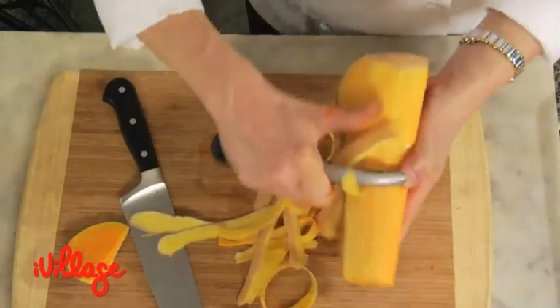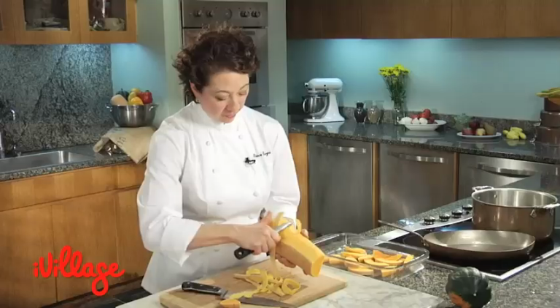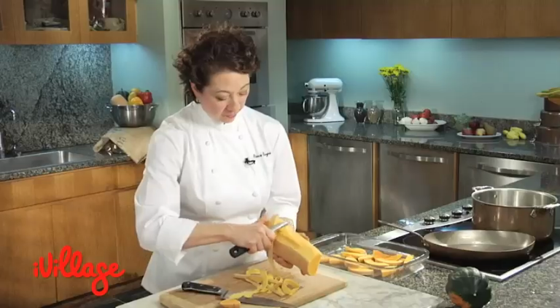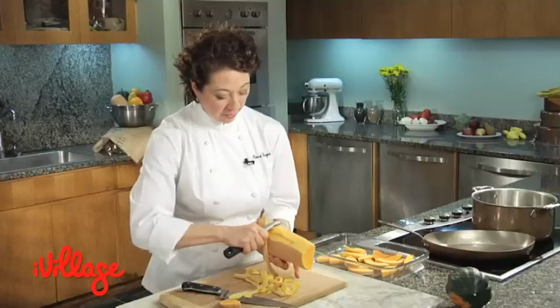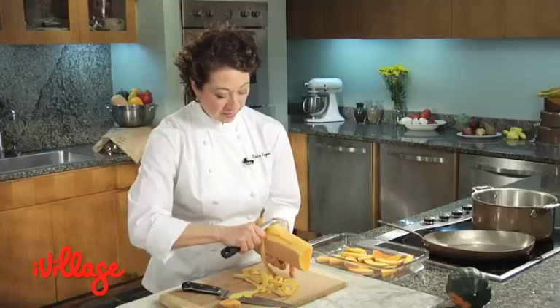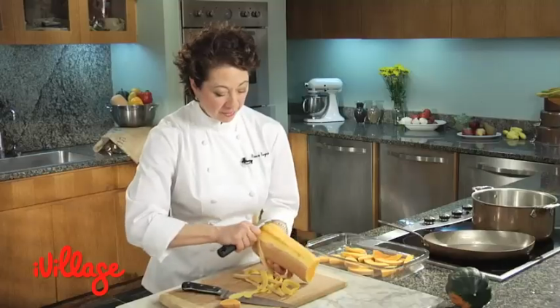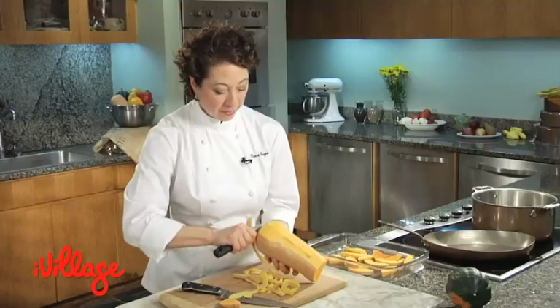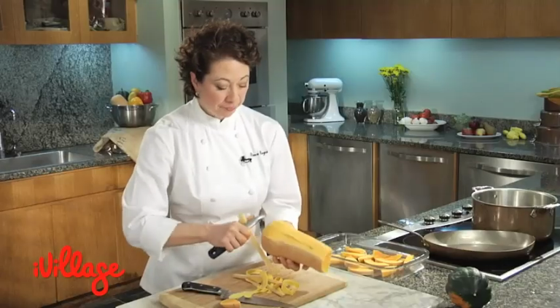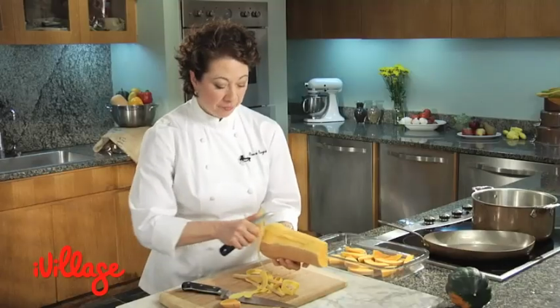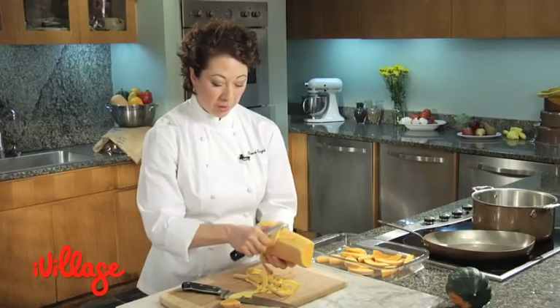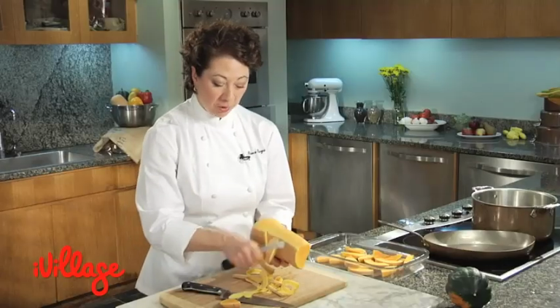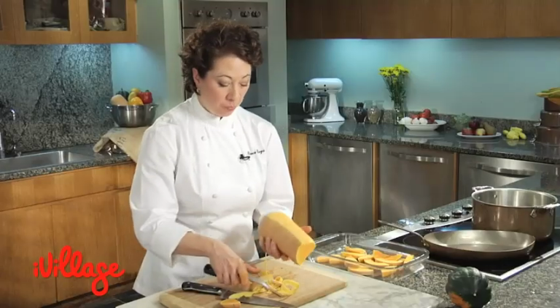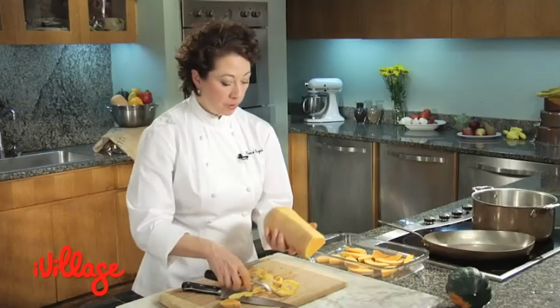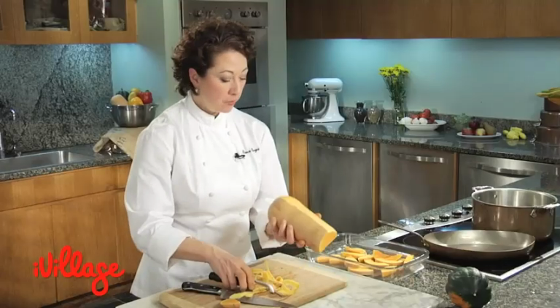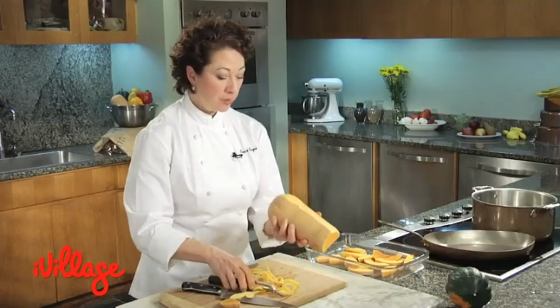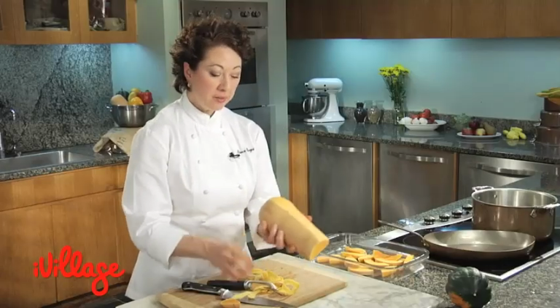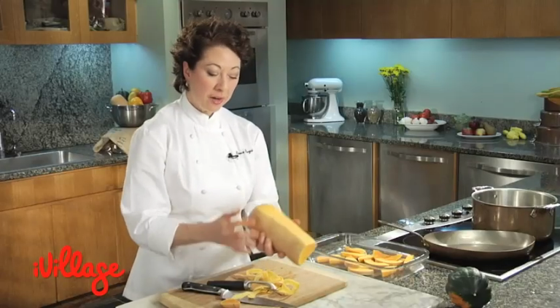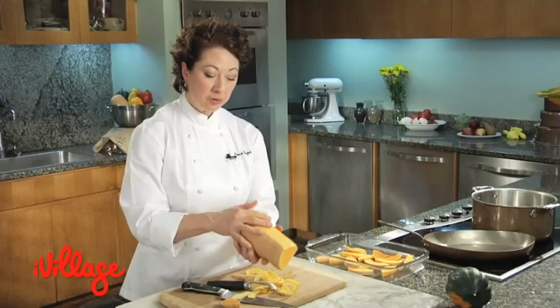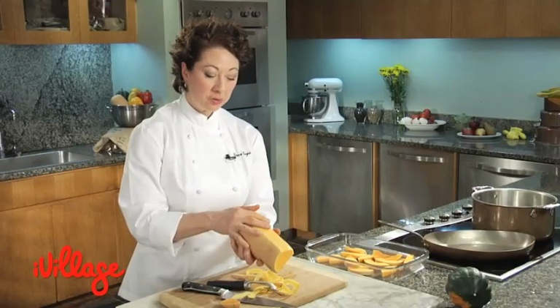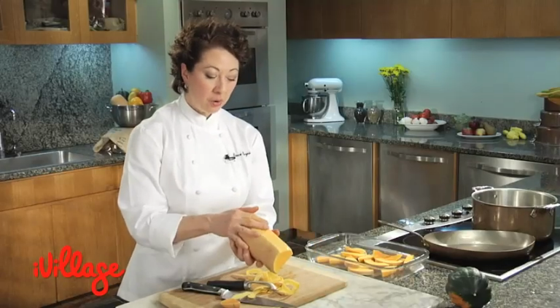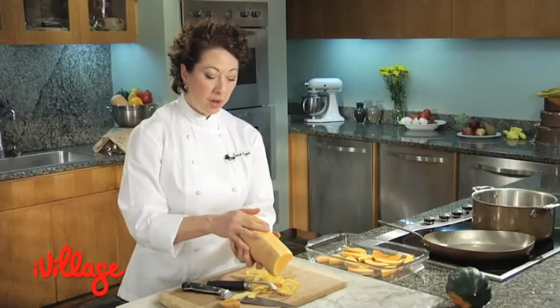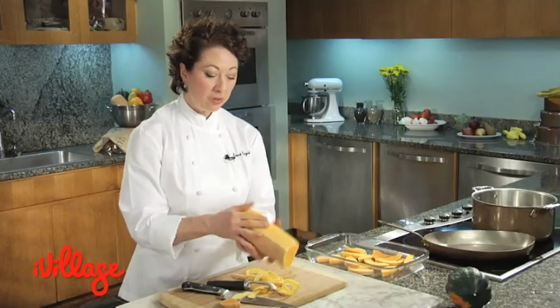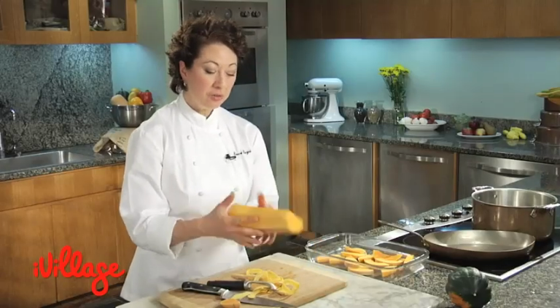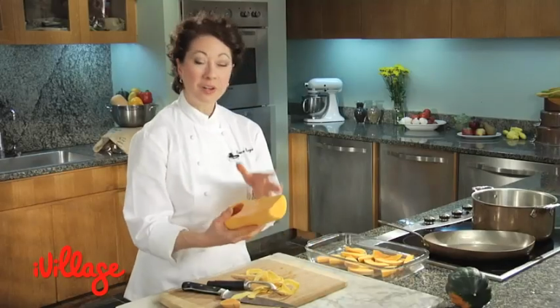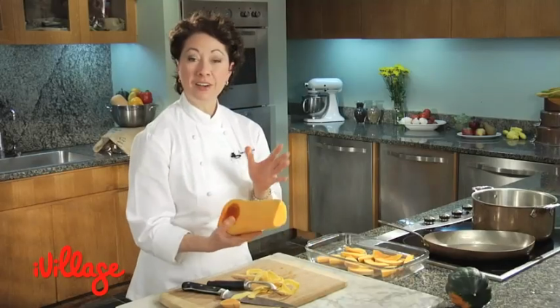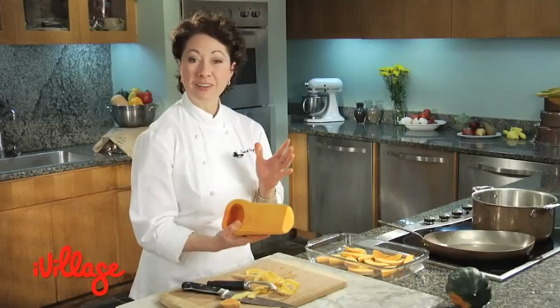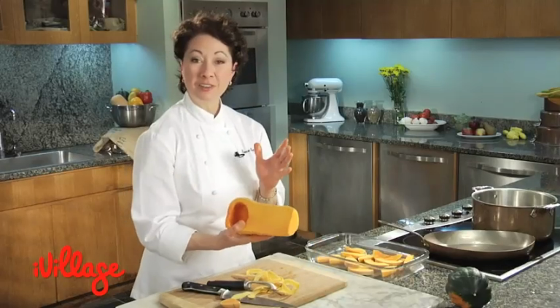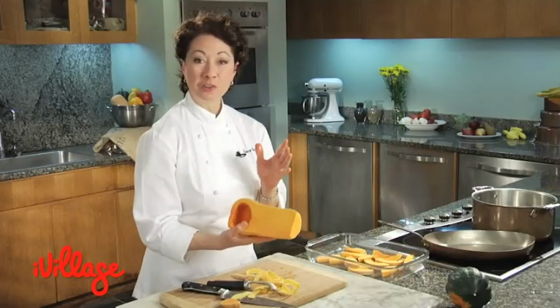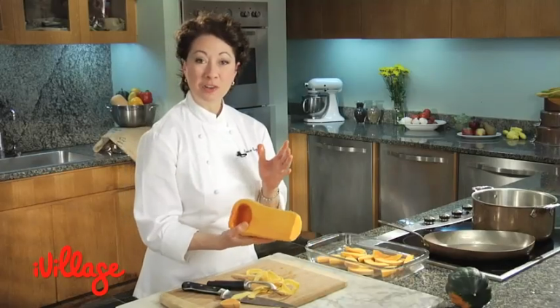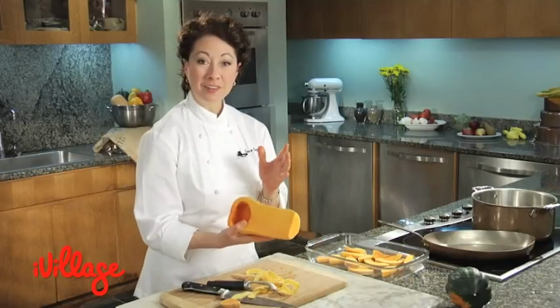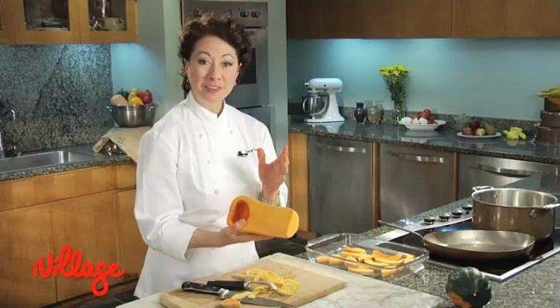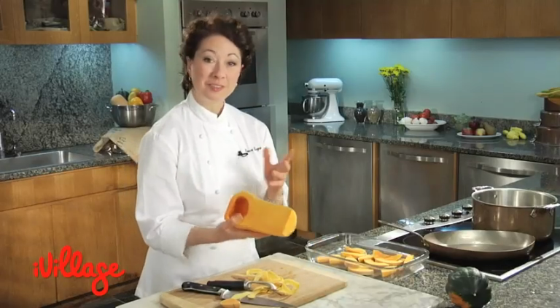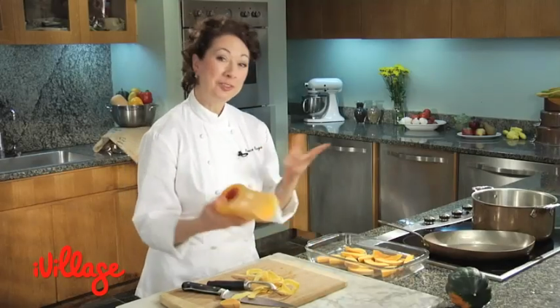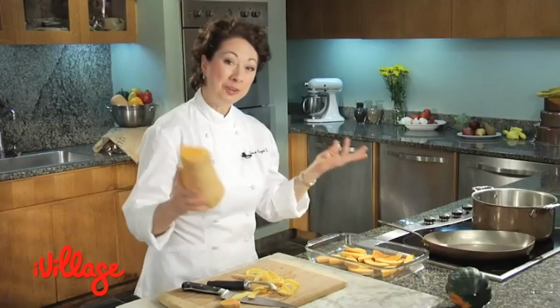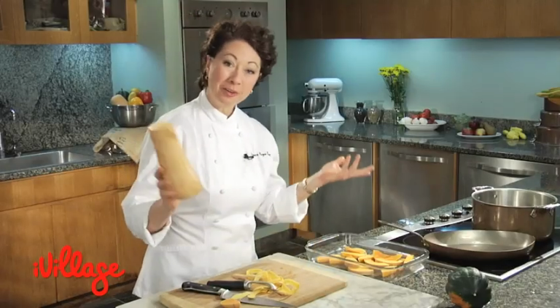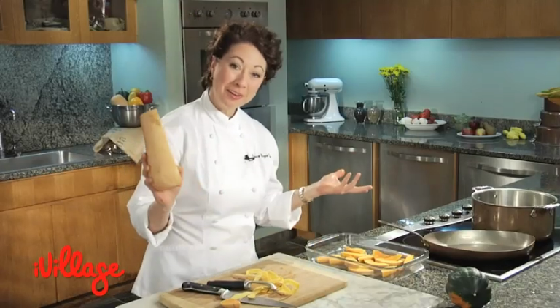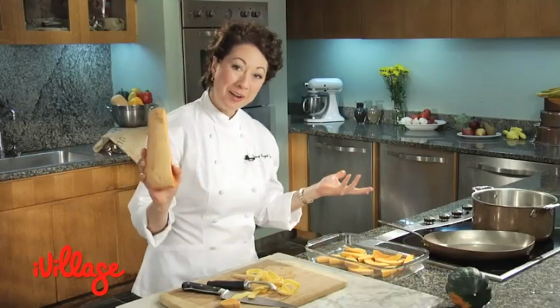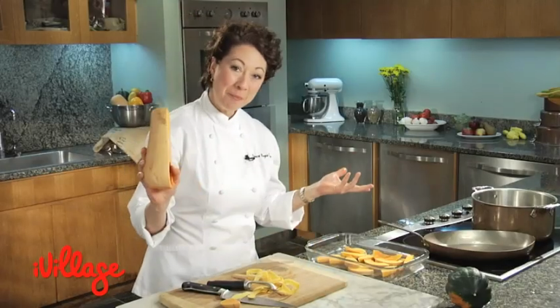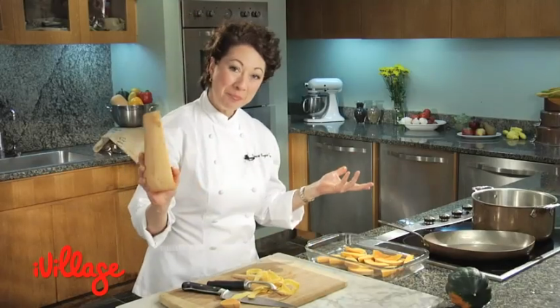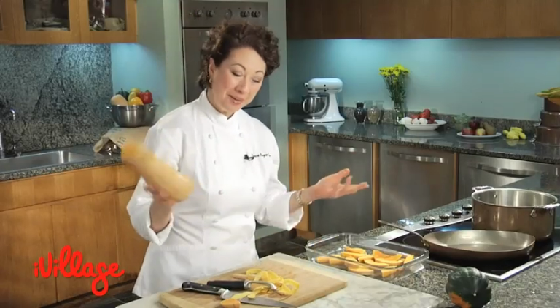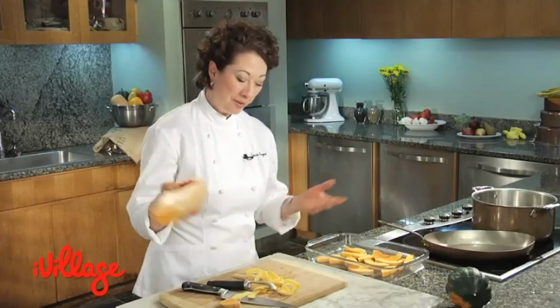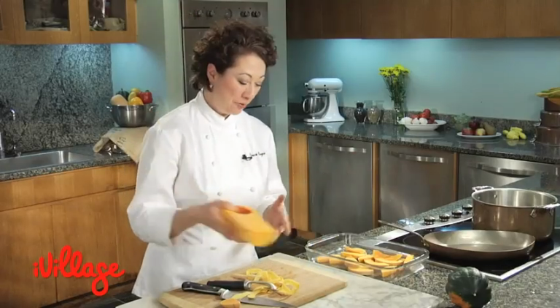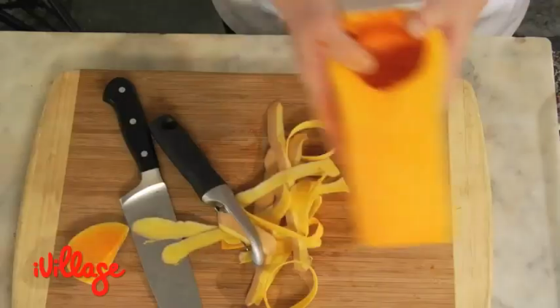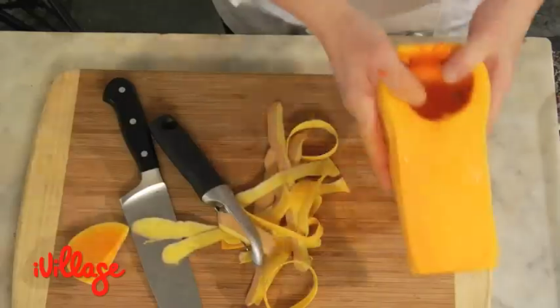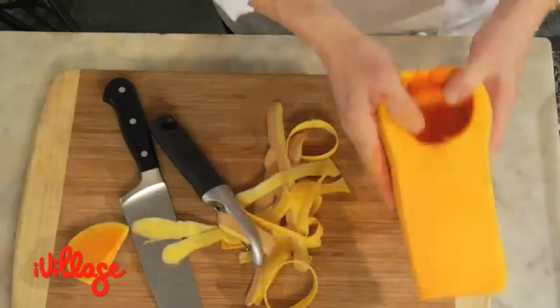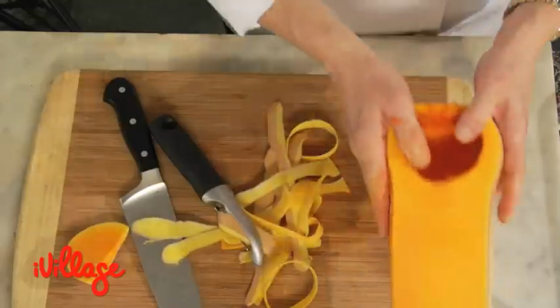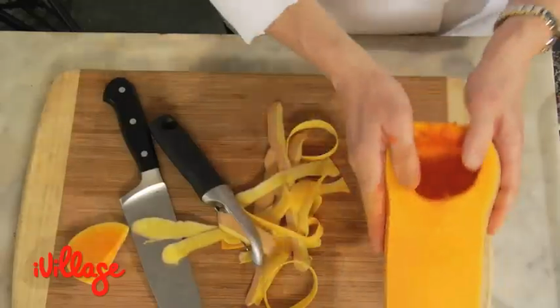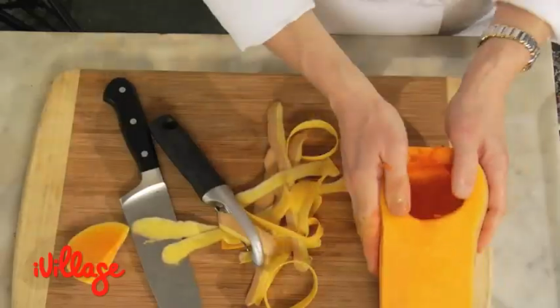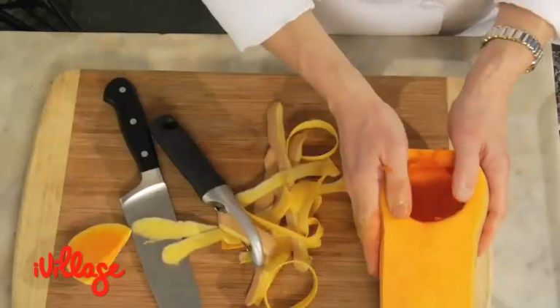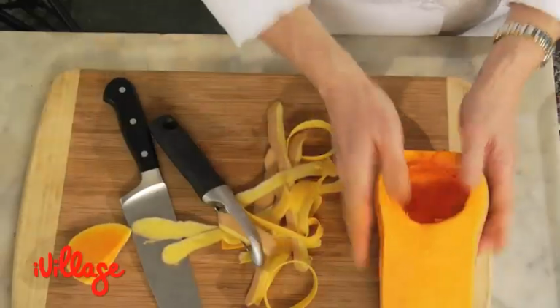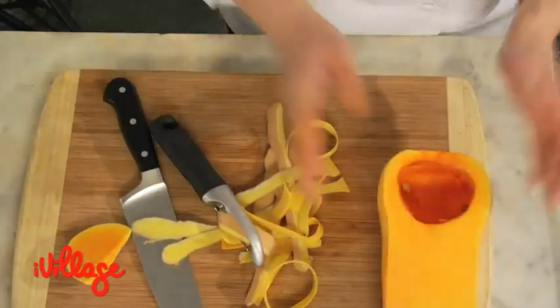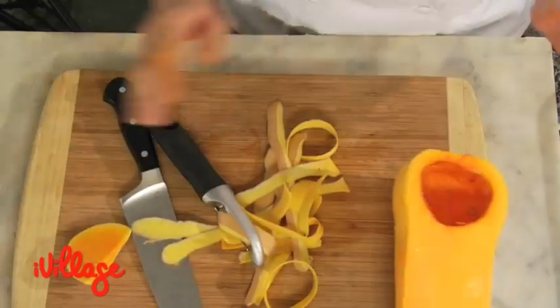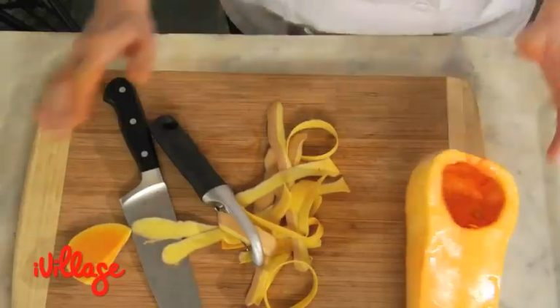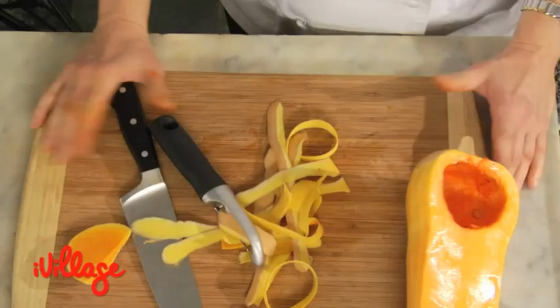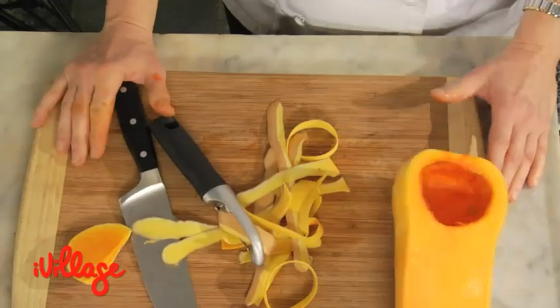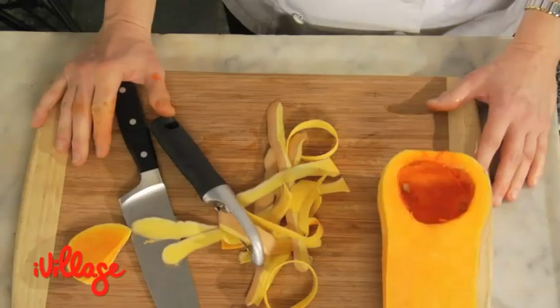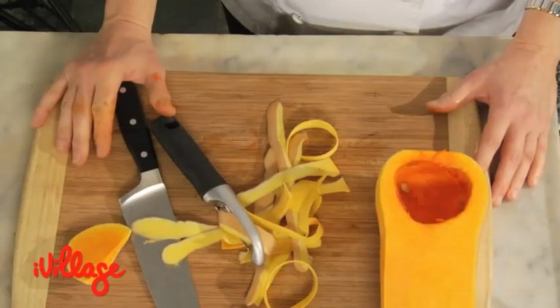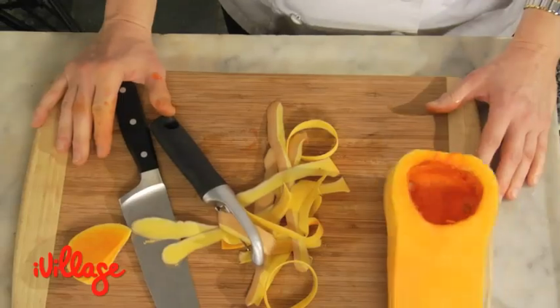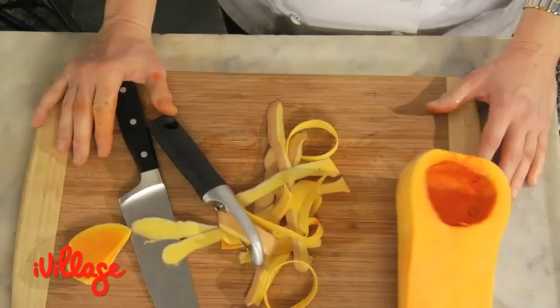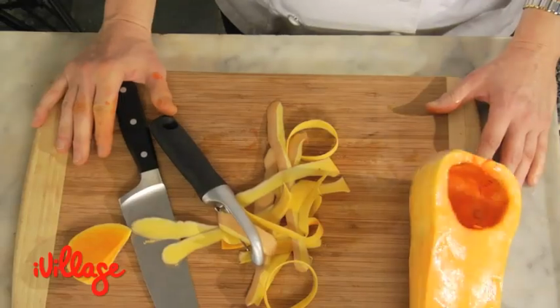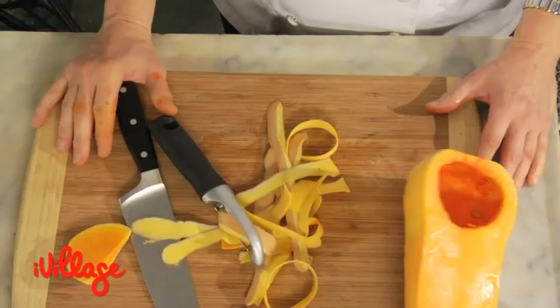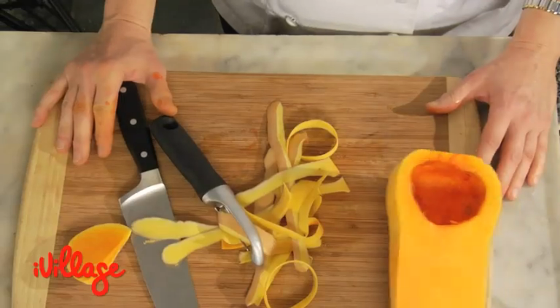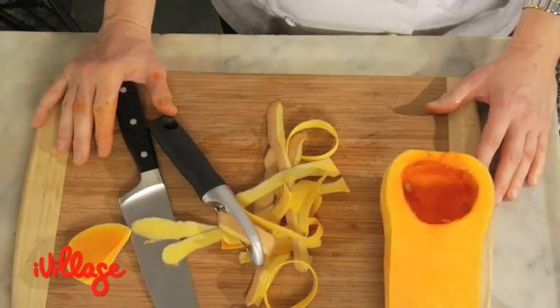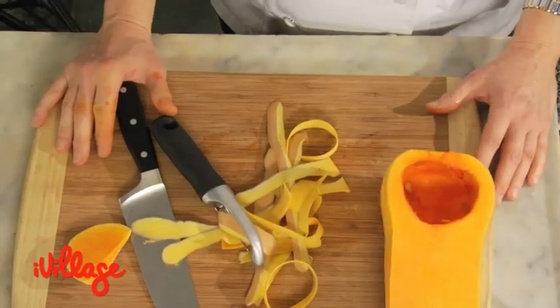So that's it. You peel the entire squash, you cut it into chunks, you cook it up, and you've got your ready-to-go puree.